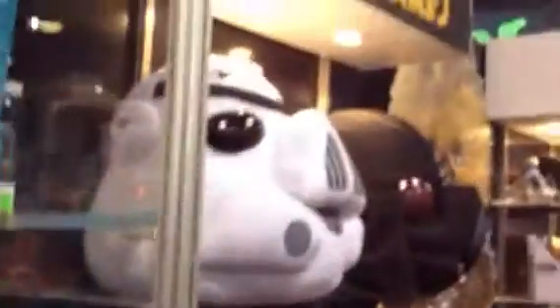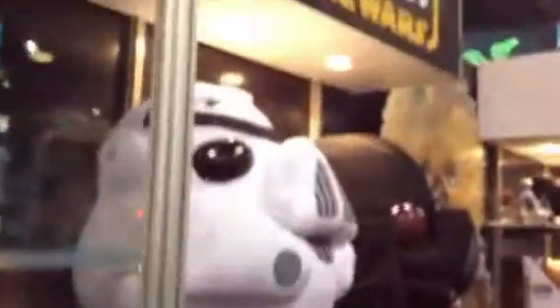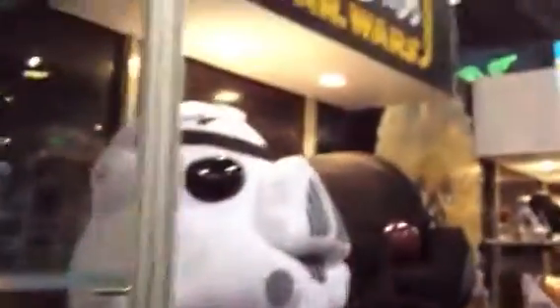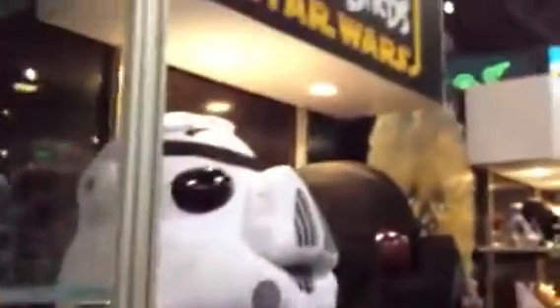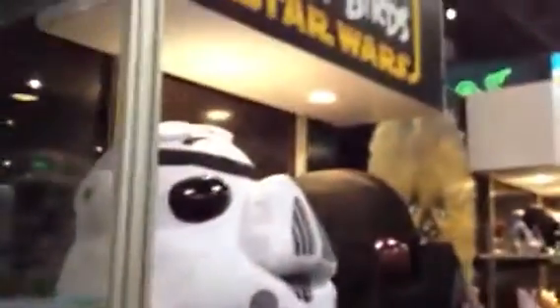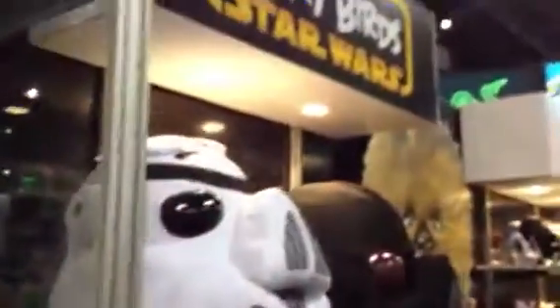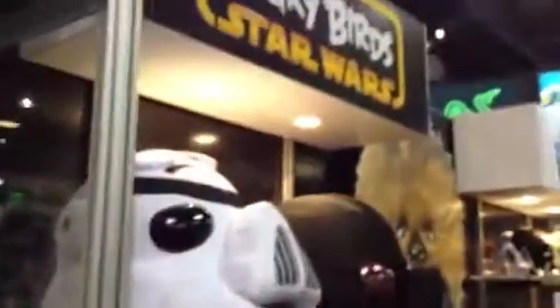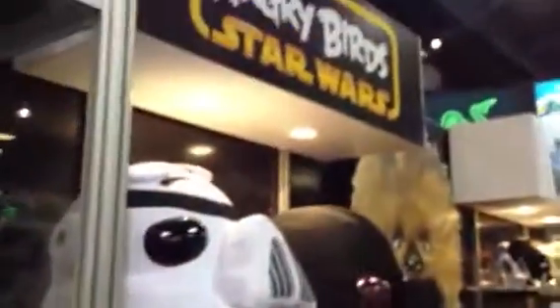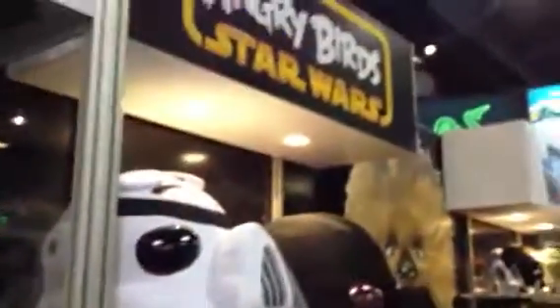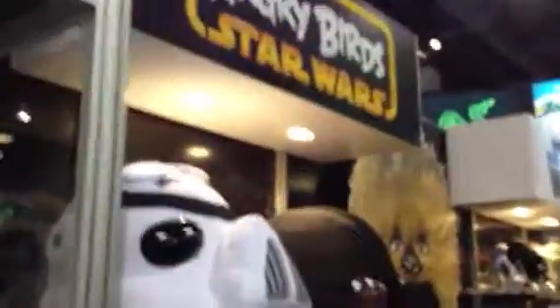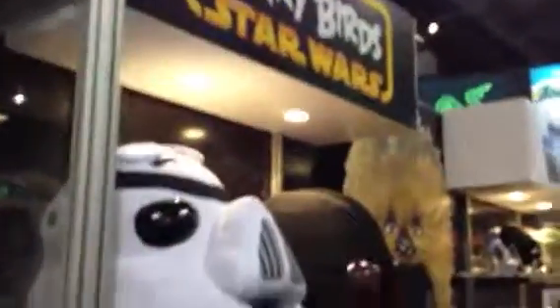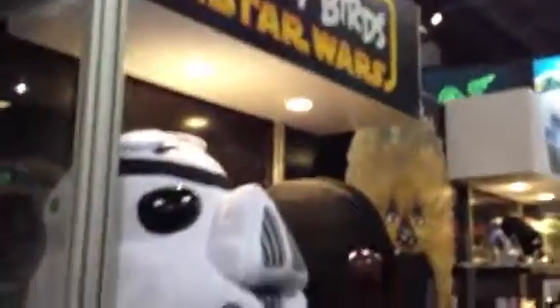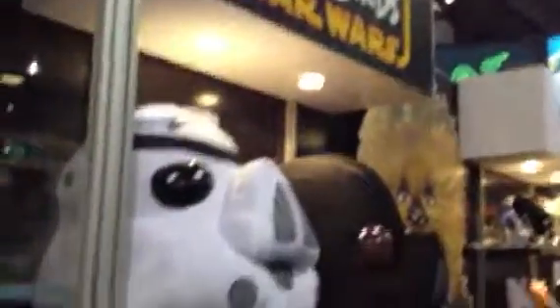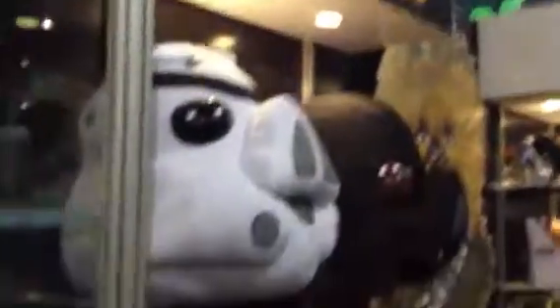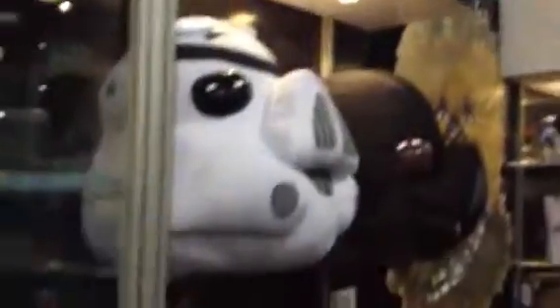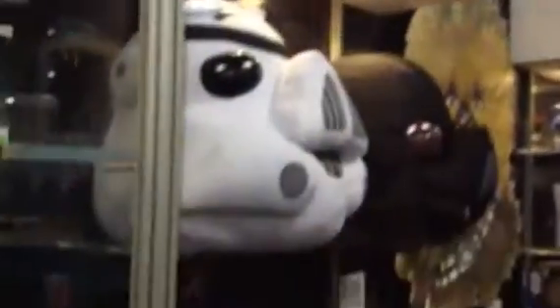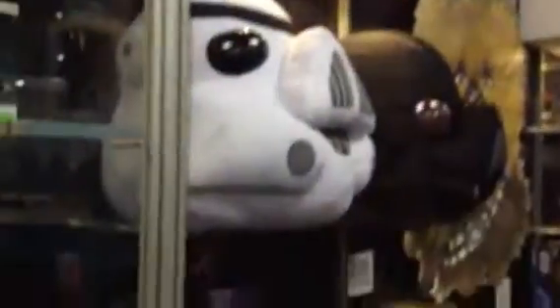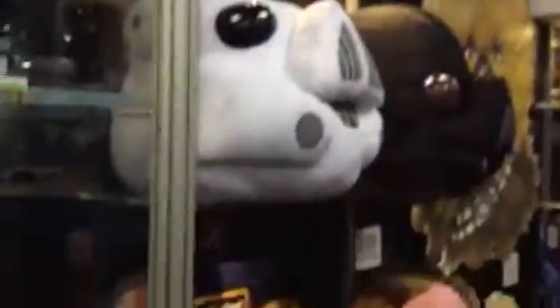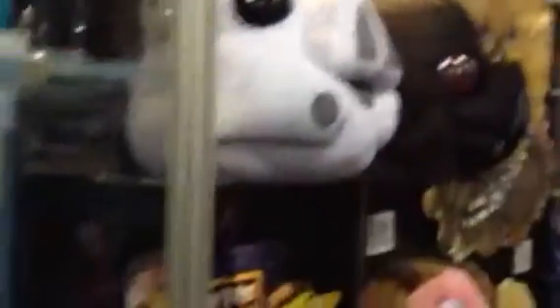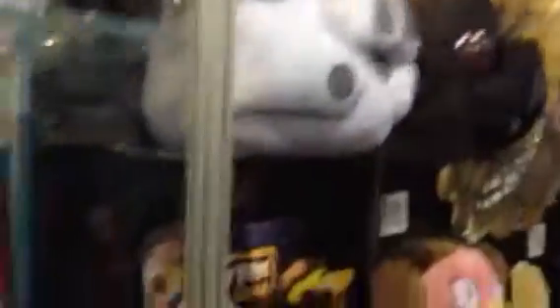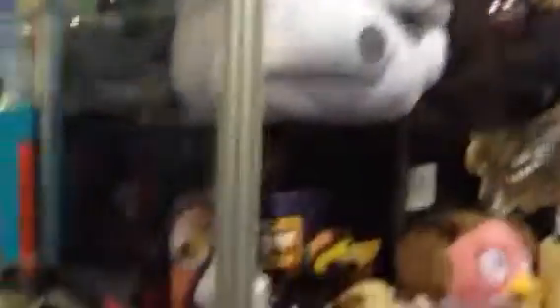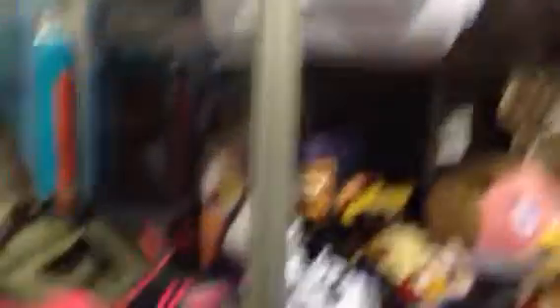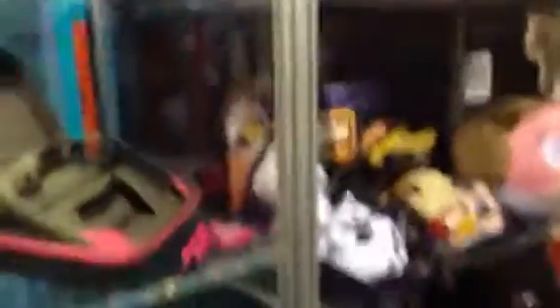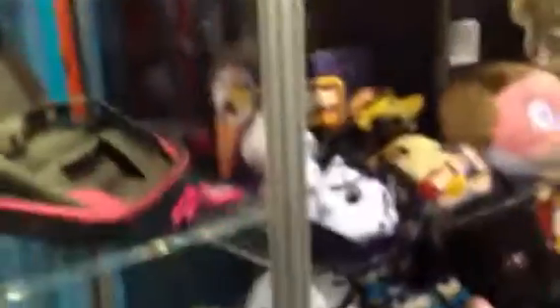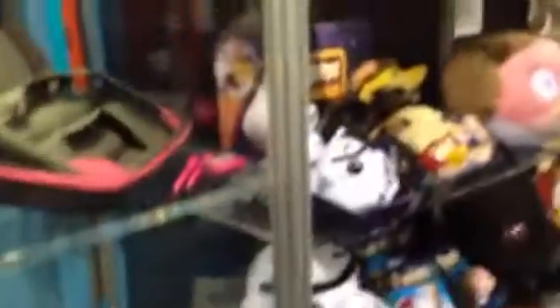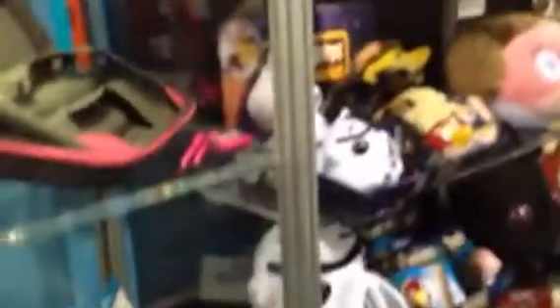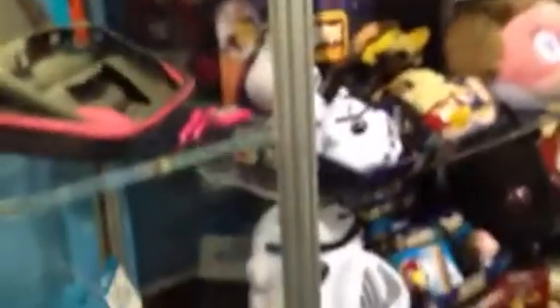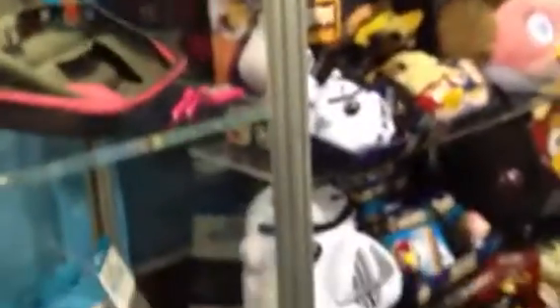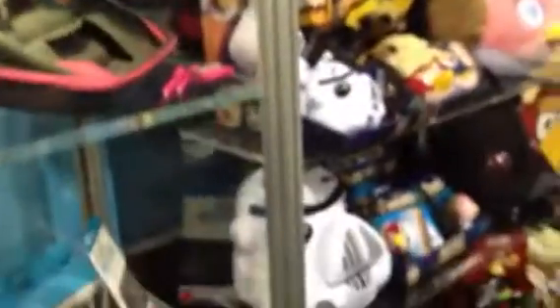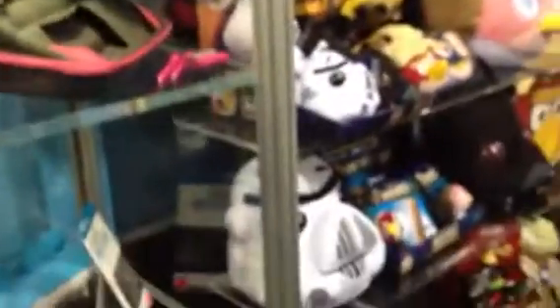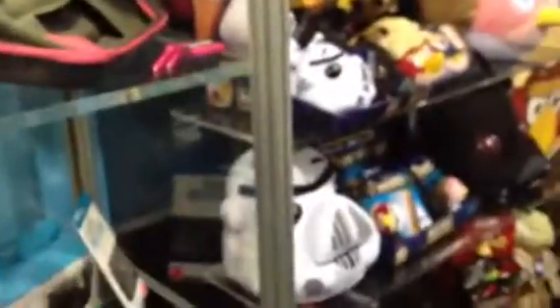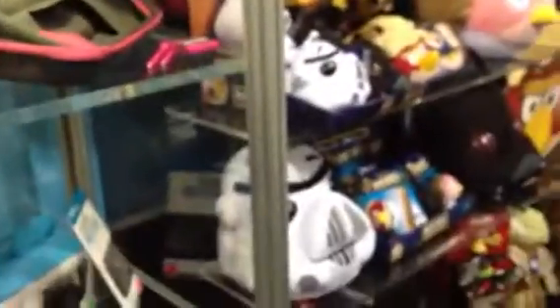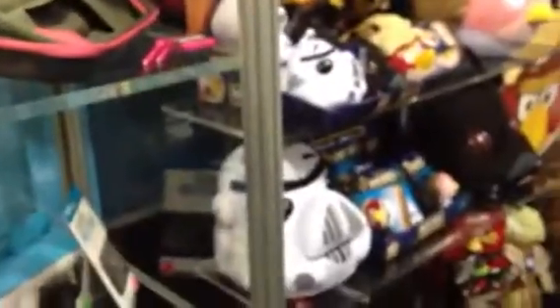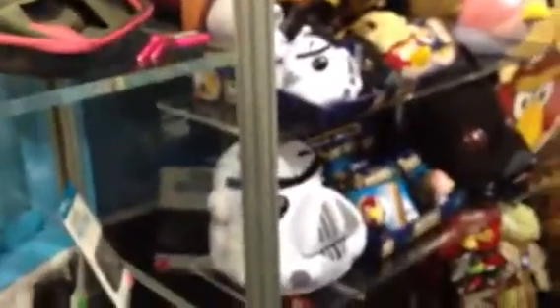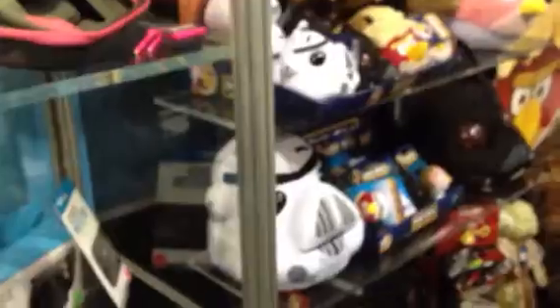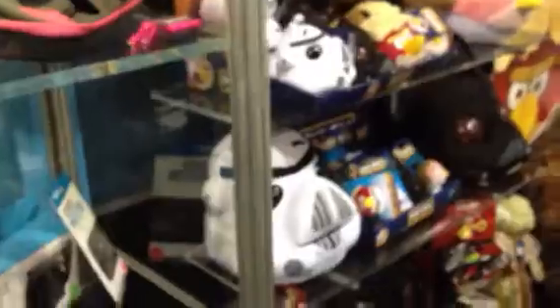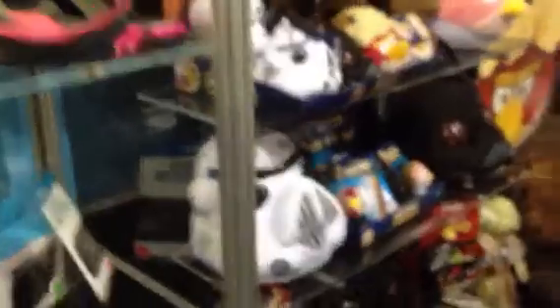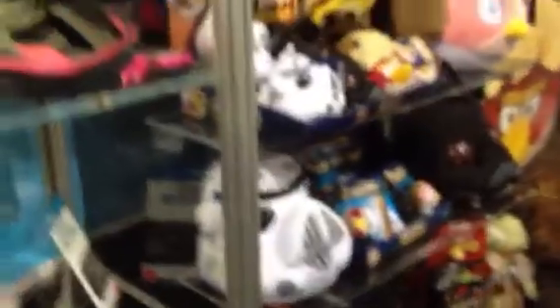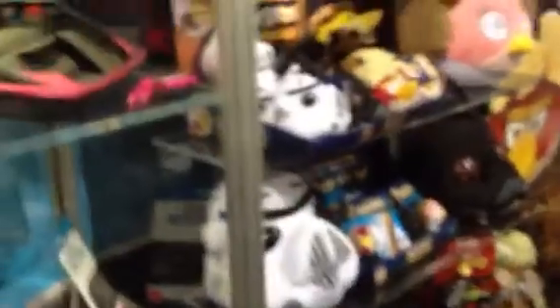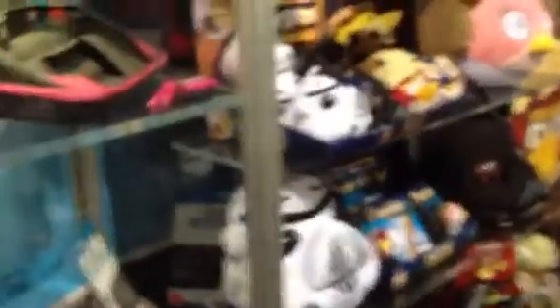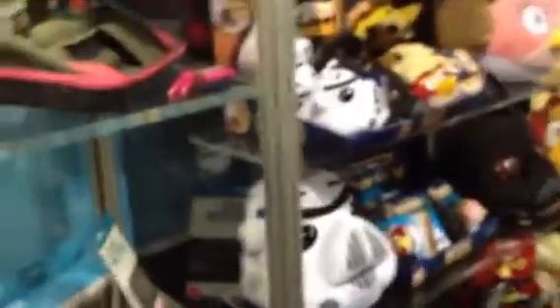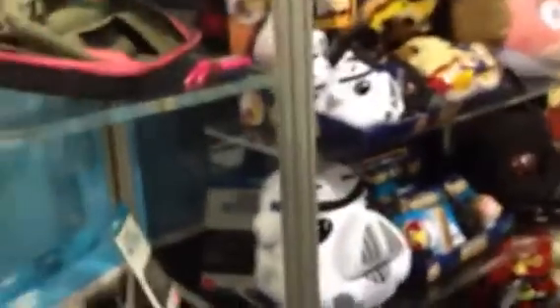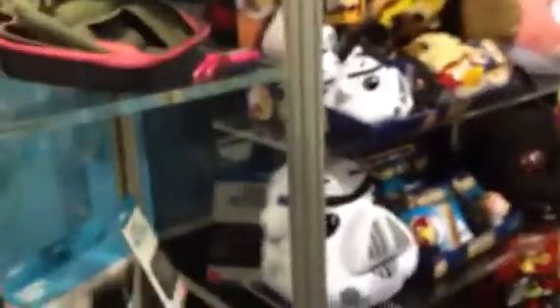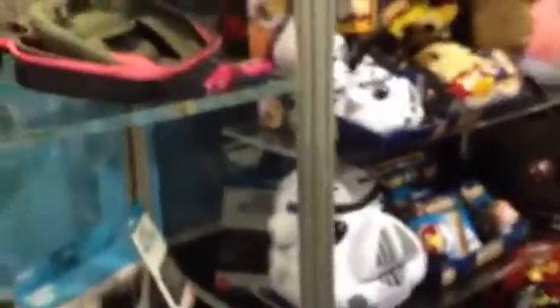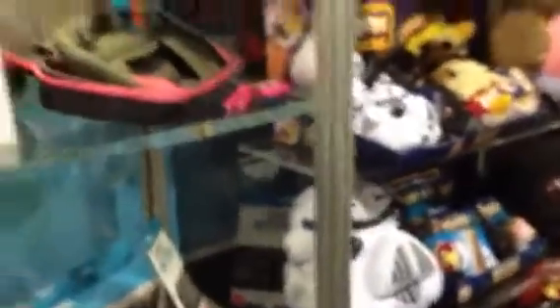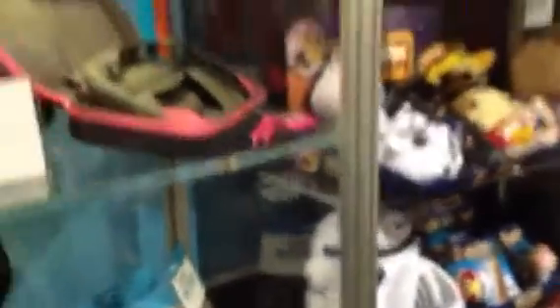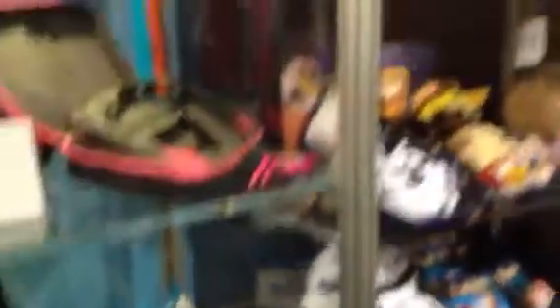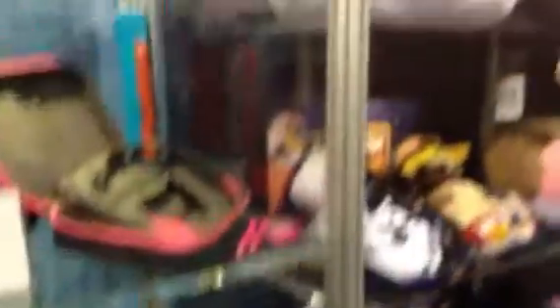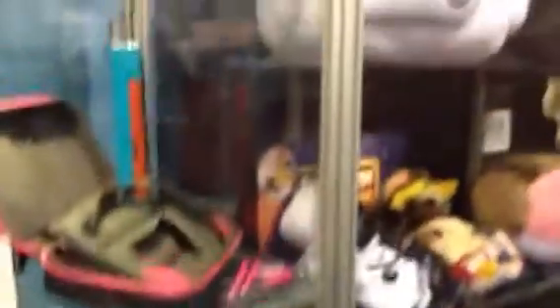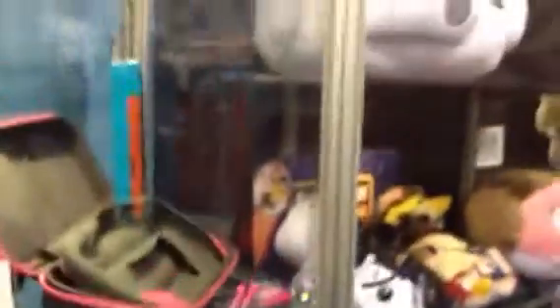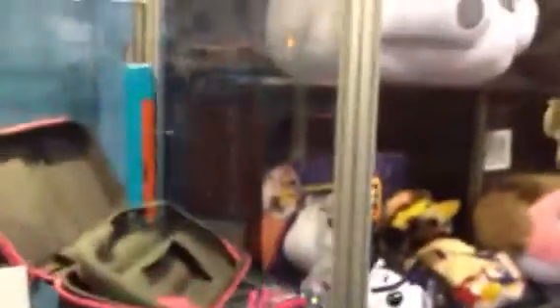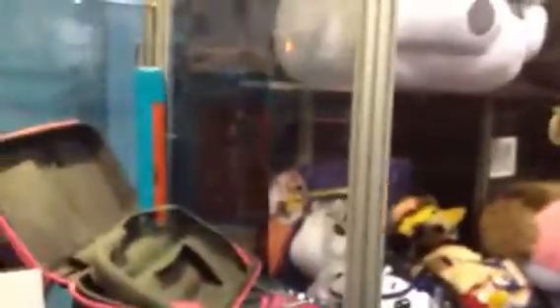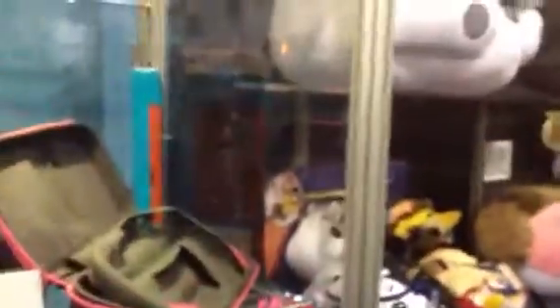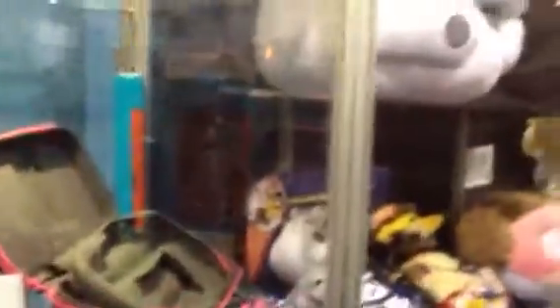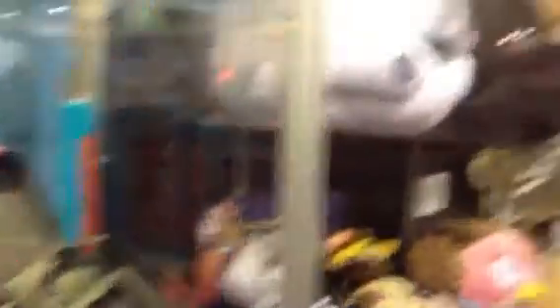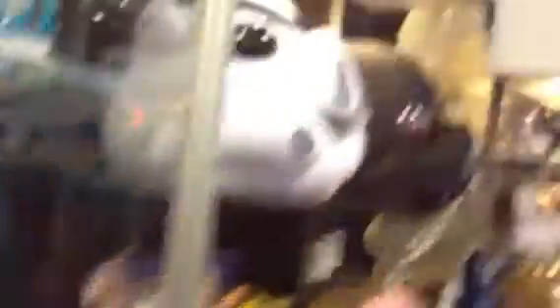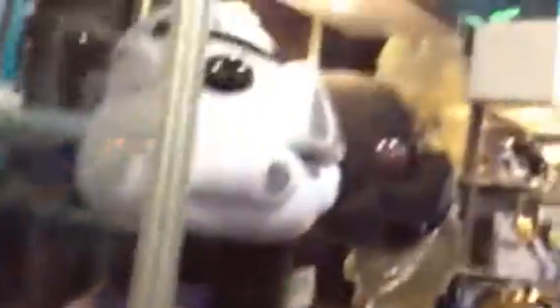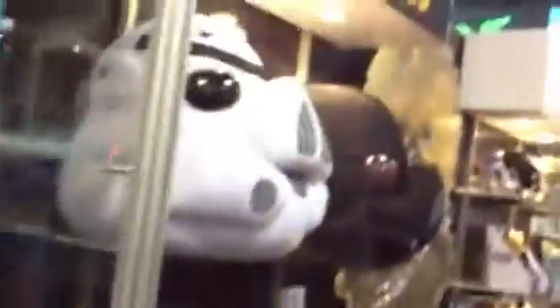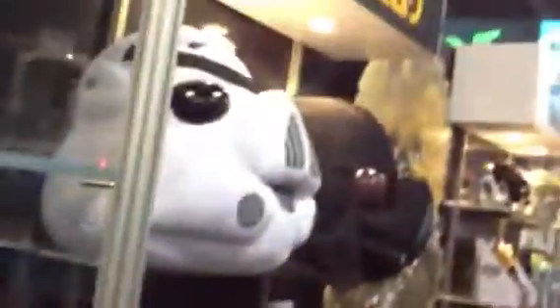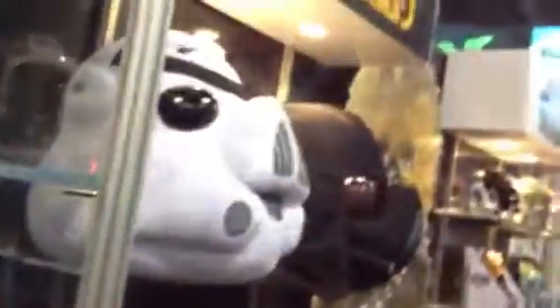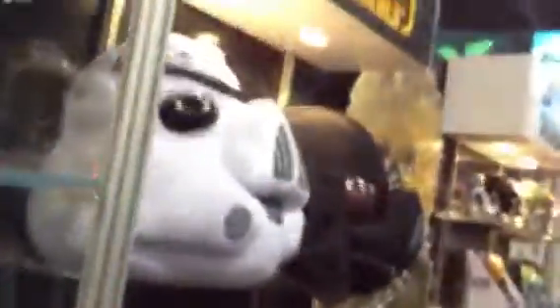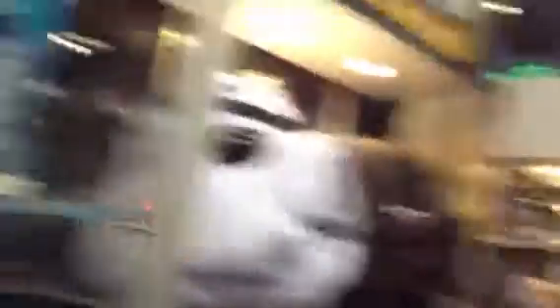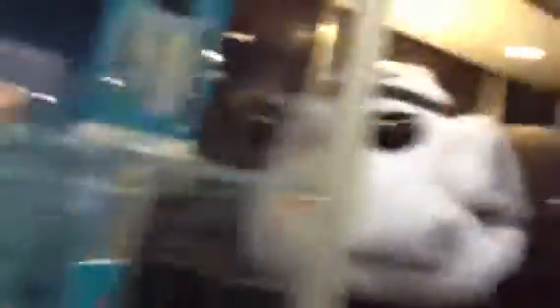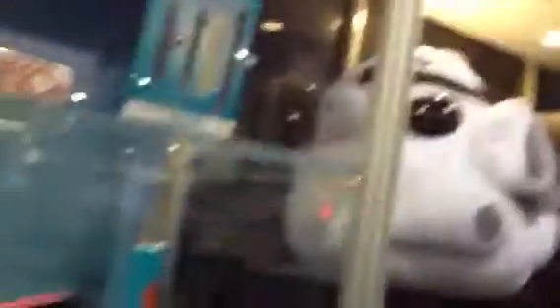We got the Angry Birds Star Wars. We have a pretty good collection there. We got a regular Star Wars Talking Plush. These little guys, you push them and they talk, though you probably can't hear them with the music.